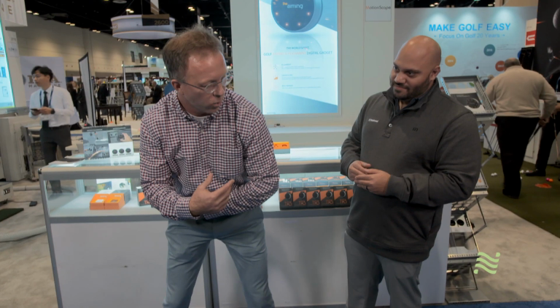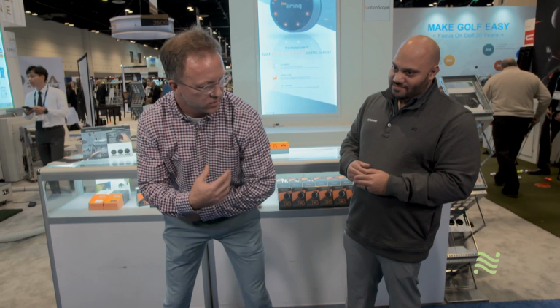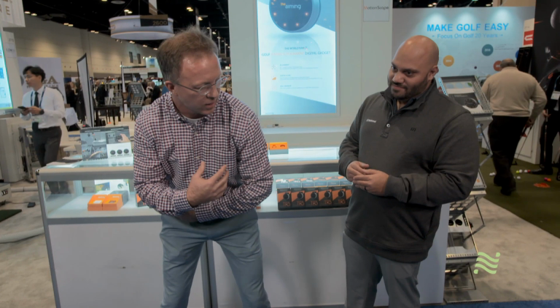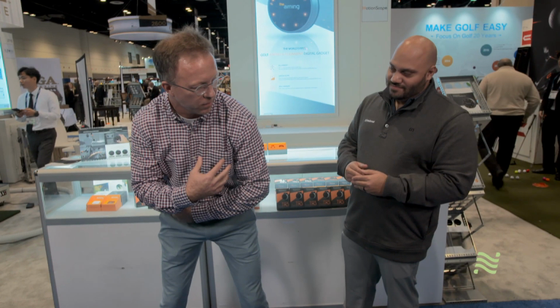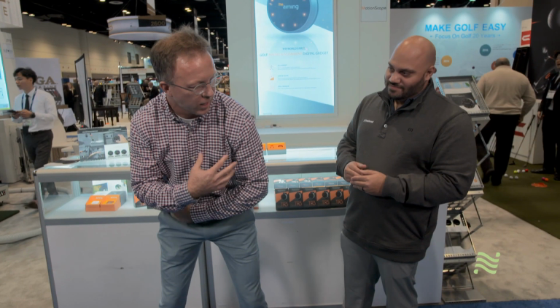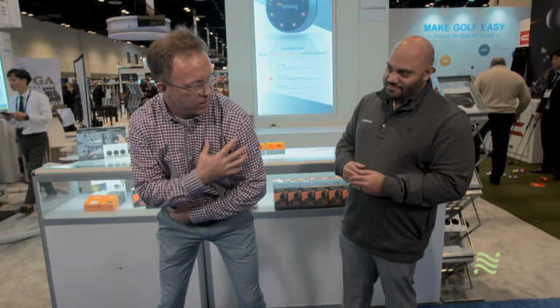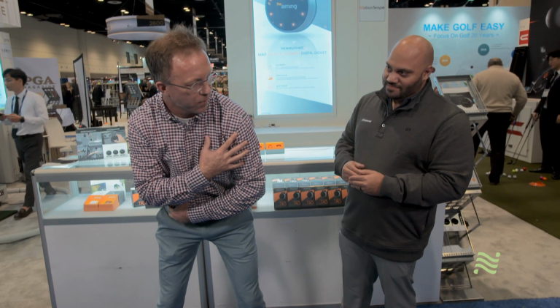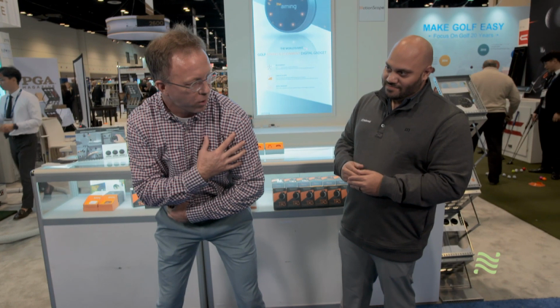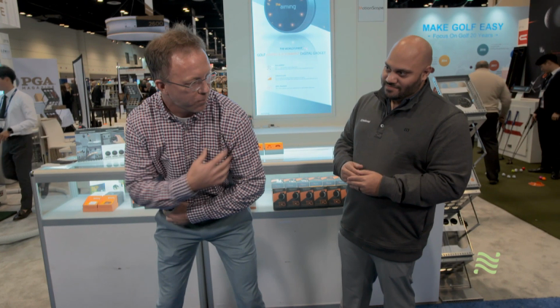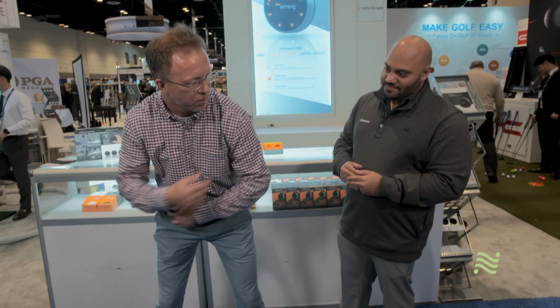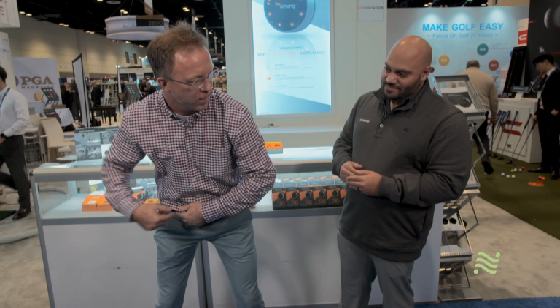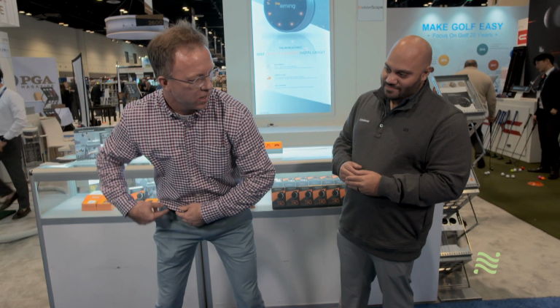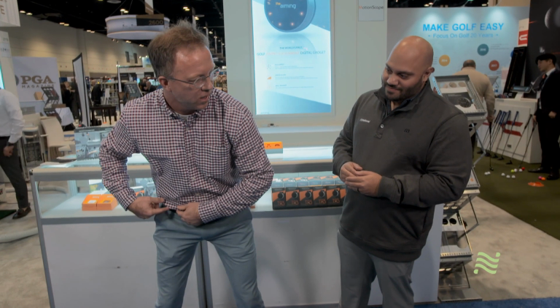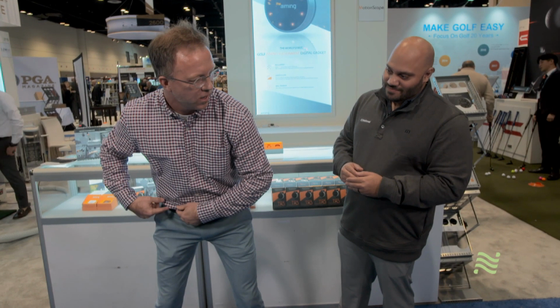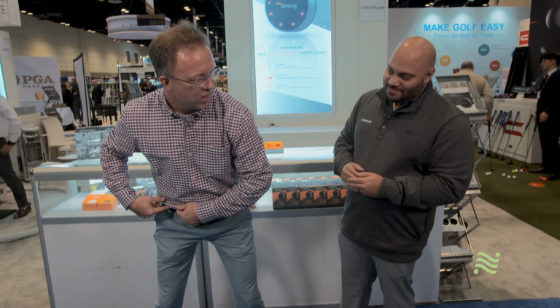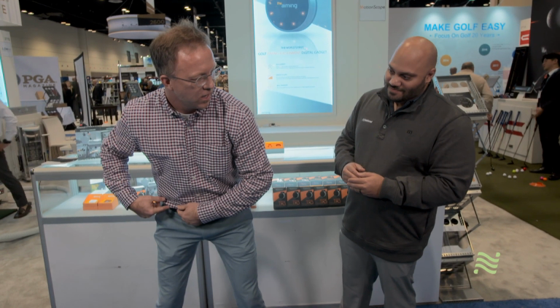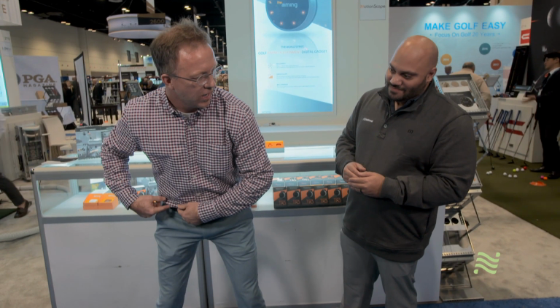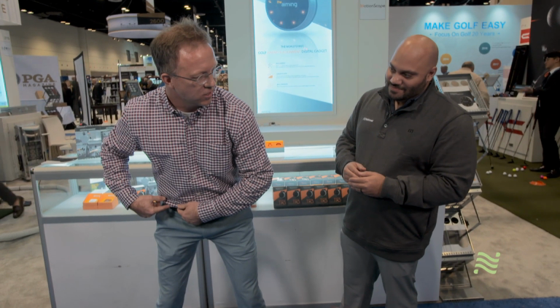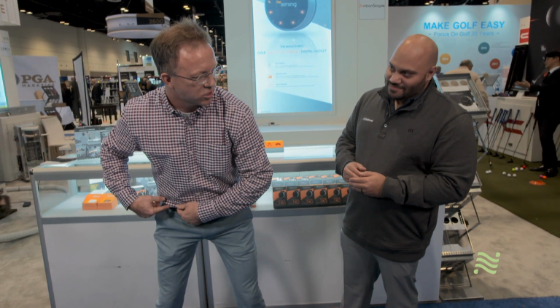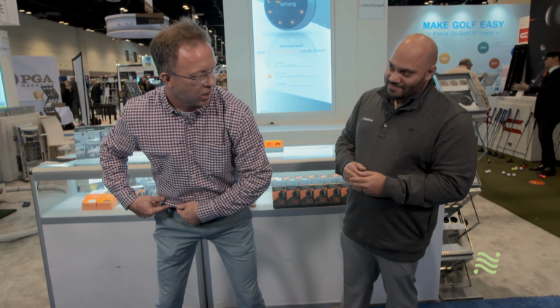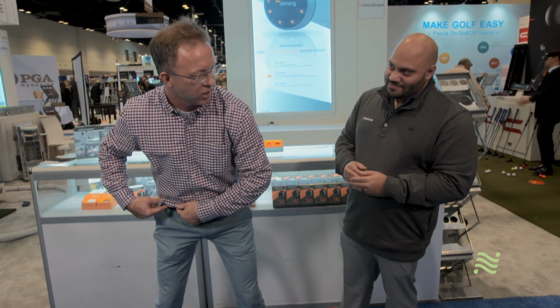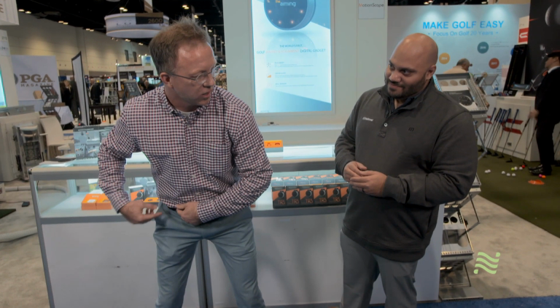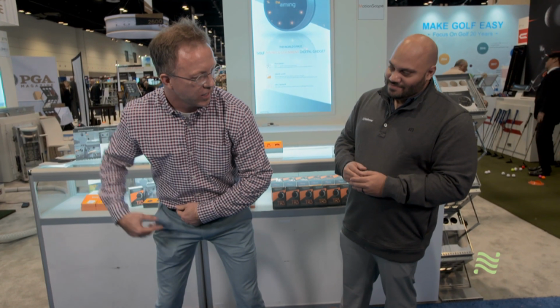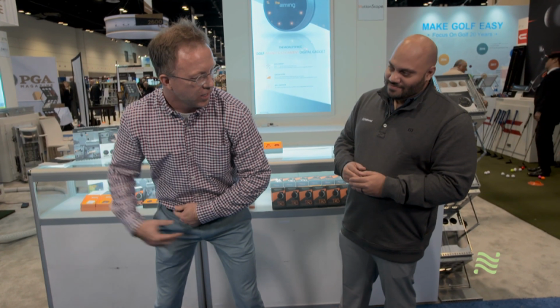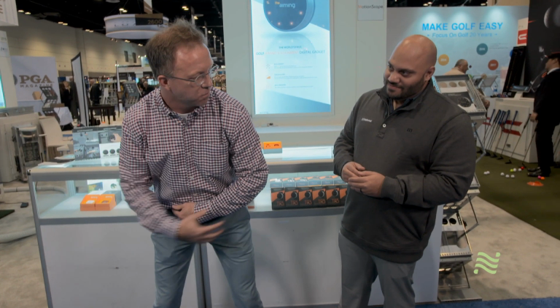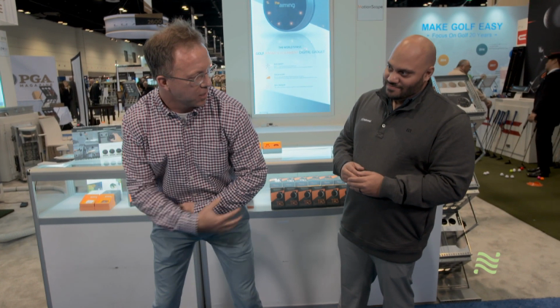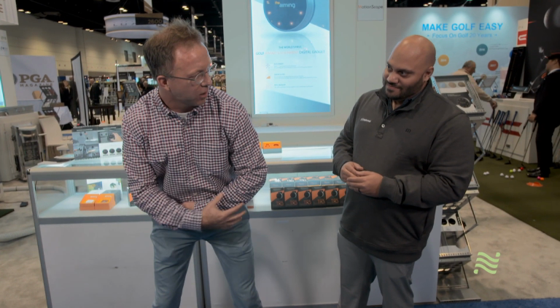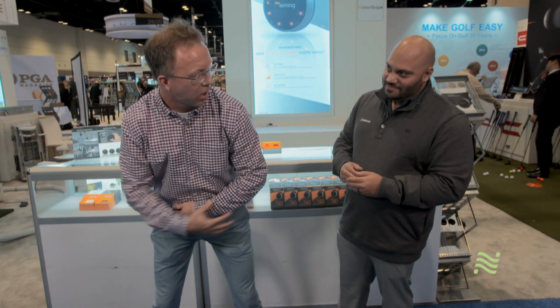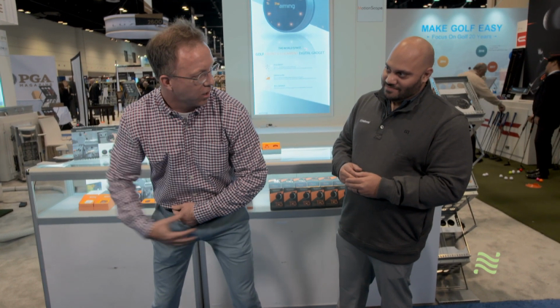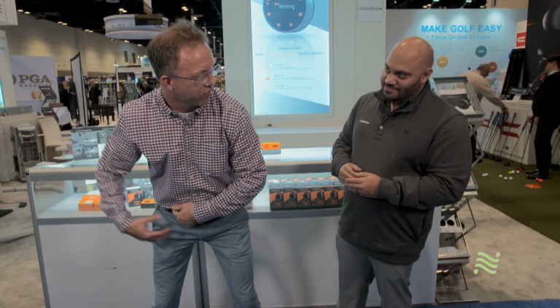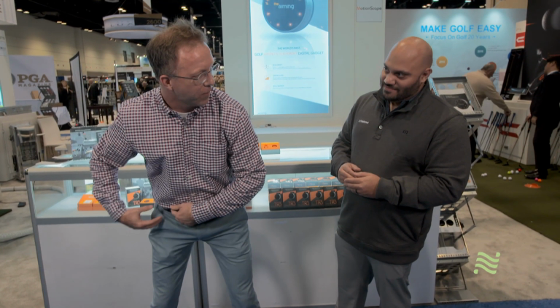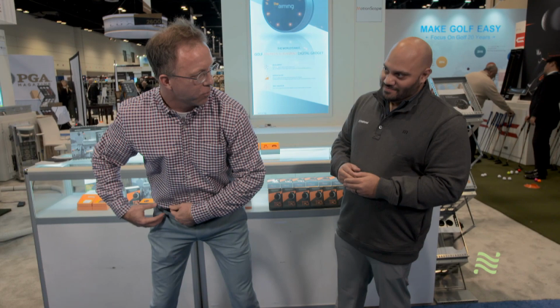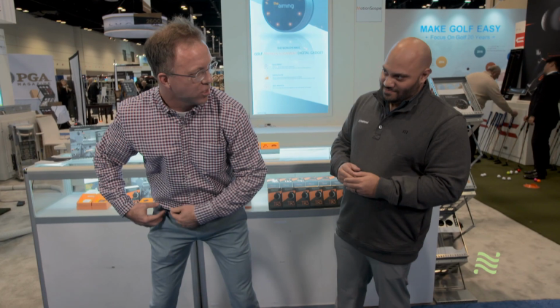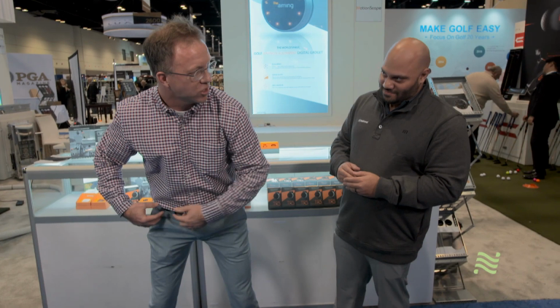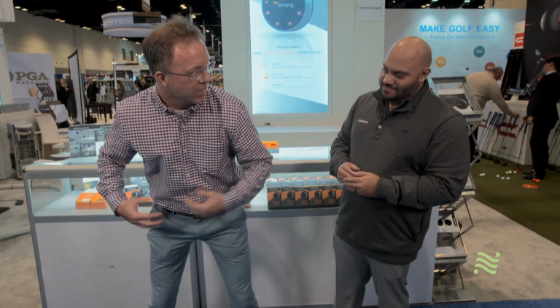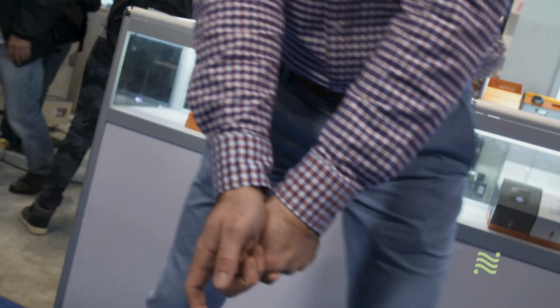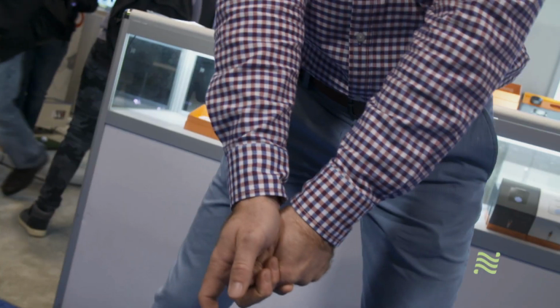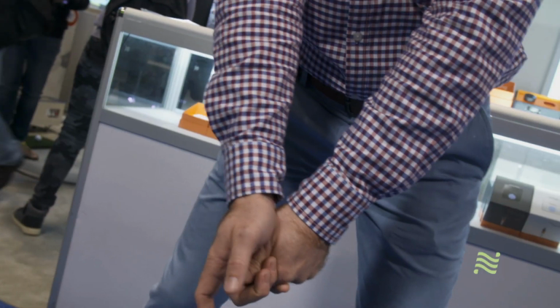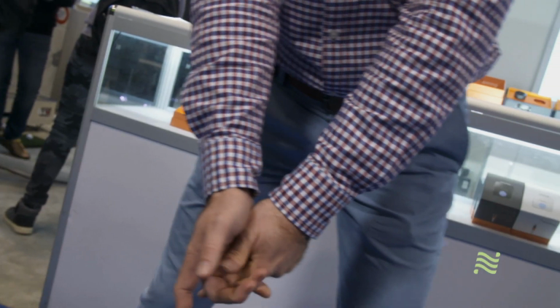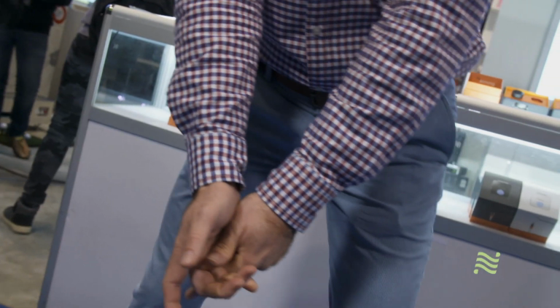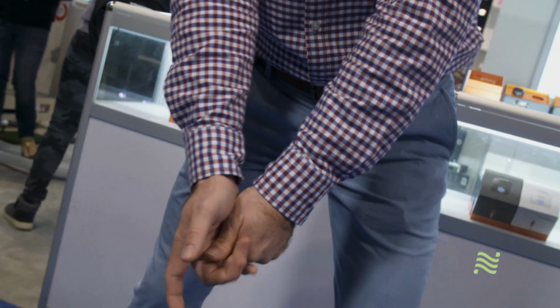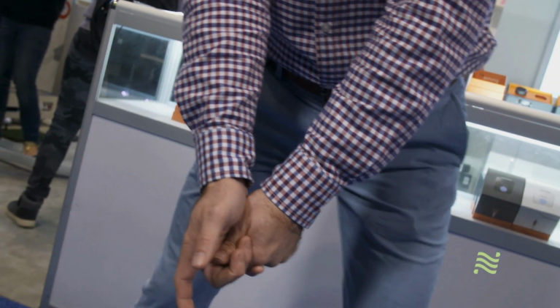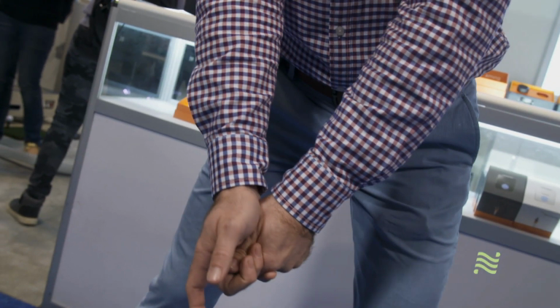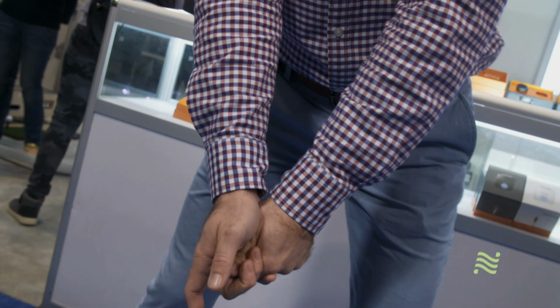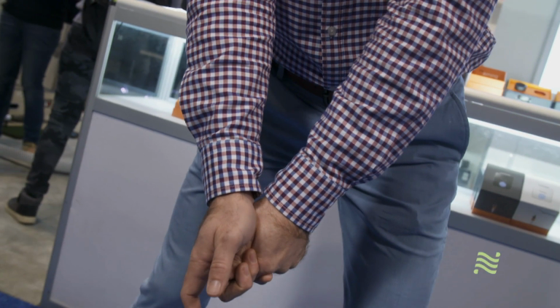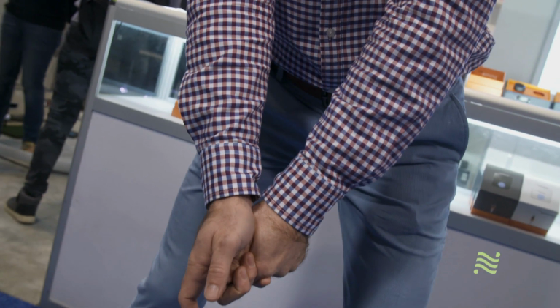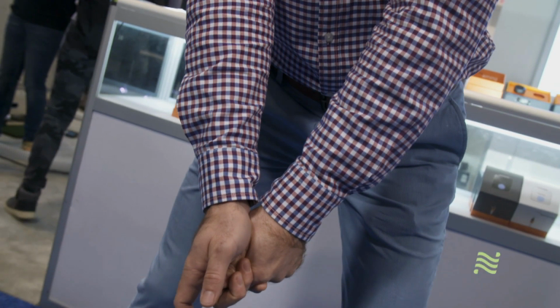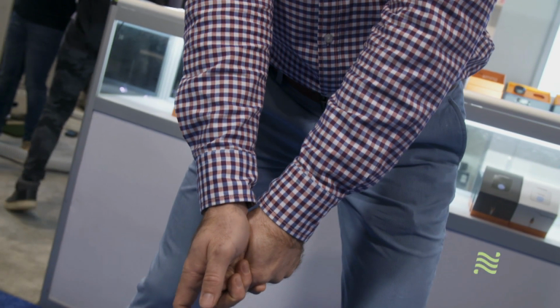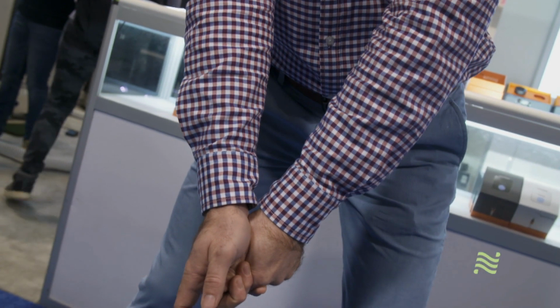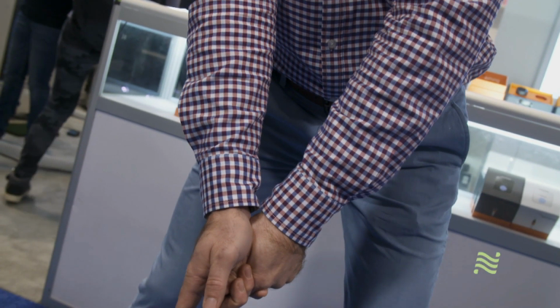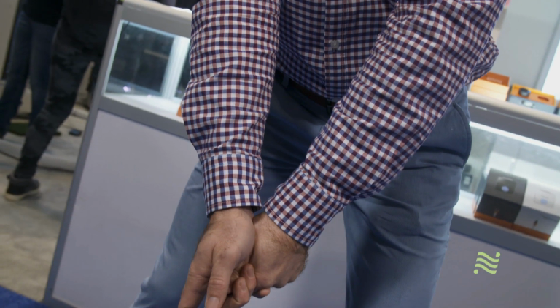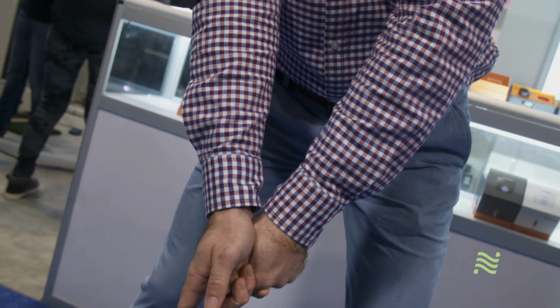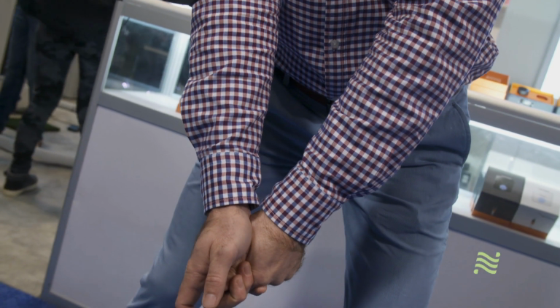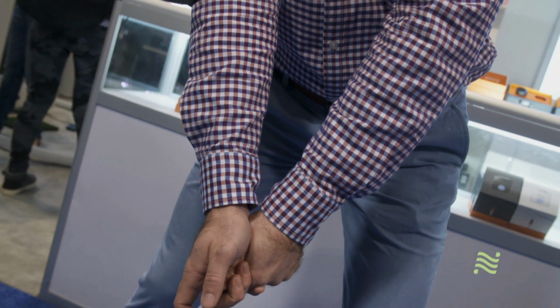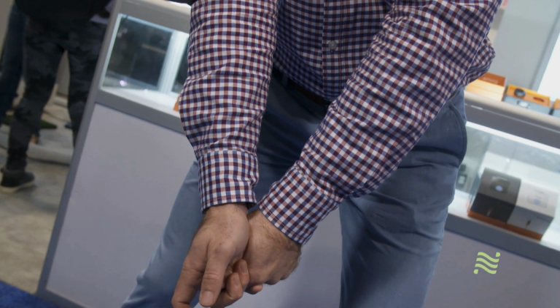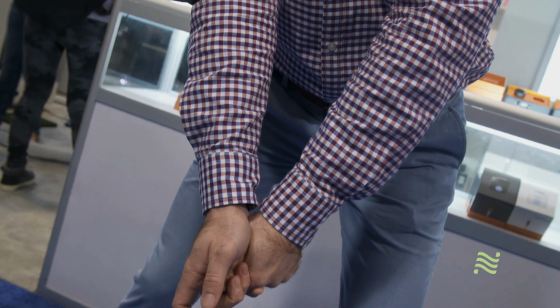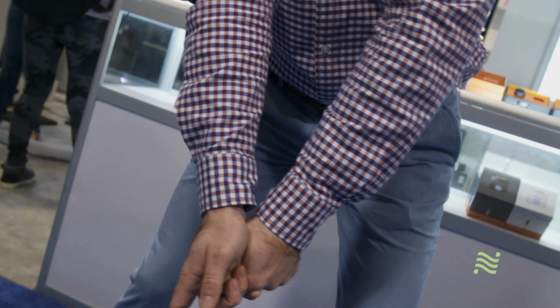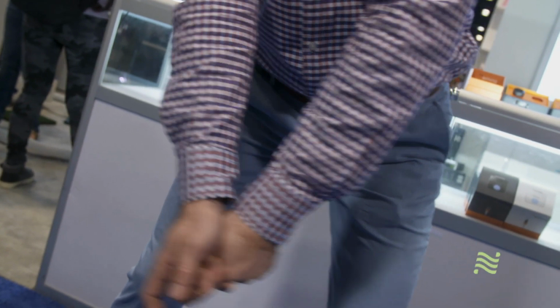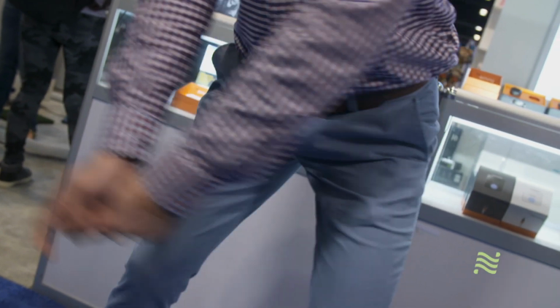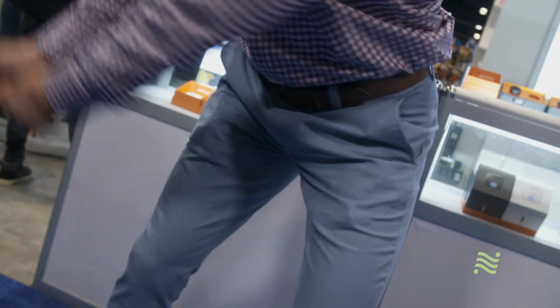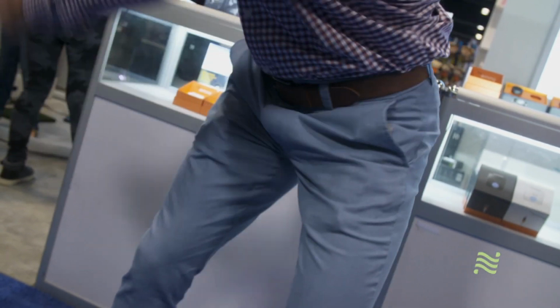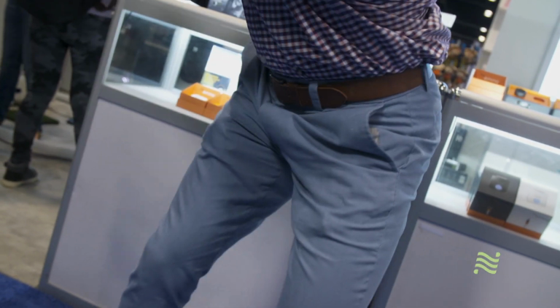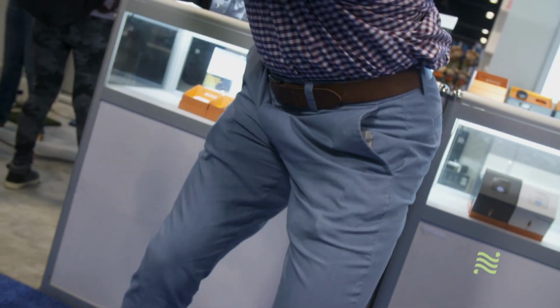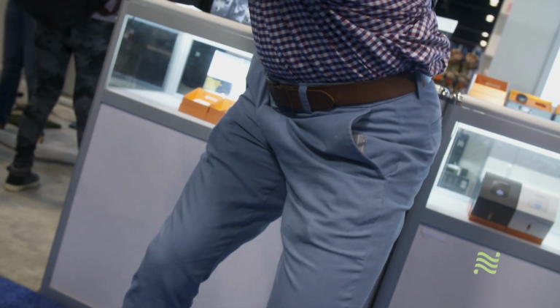It's going to tell me I'm not lined up yet. Once I'm lined up properly, it solidly gives me a long vibration. Now I know that I'm in the right position. I can just hit the golf ball.